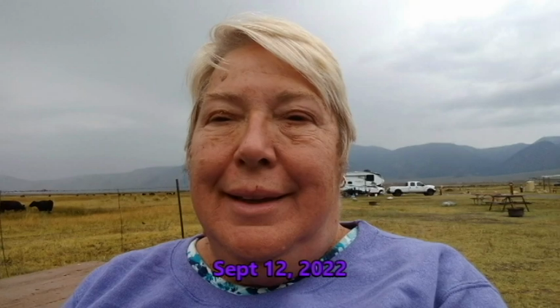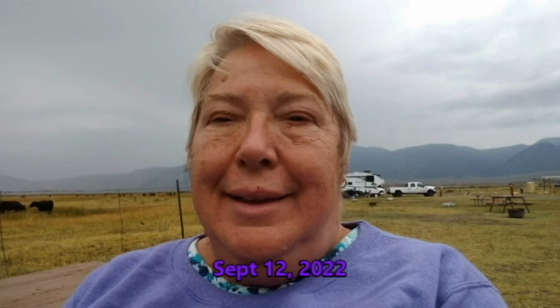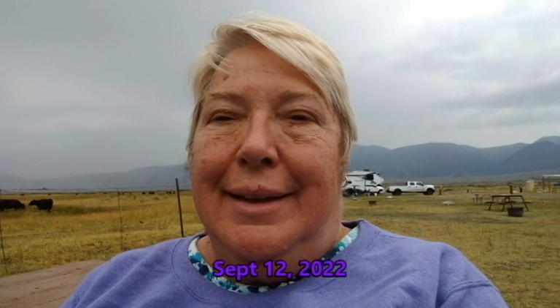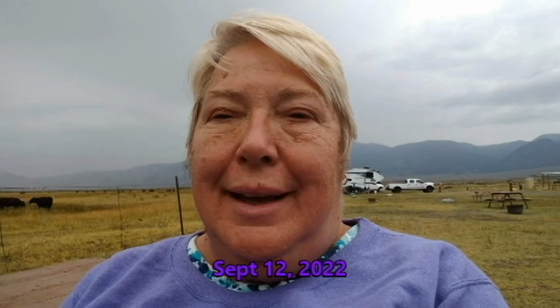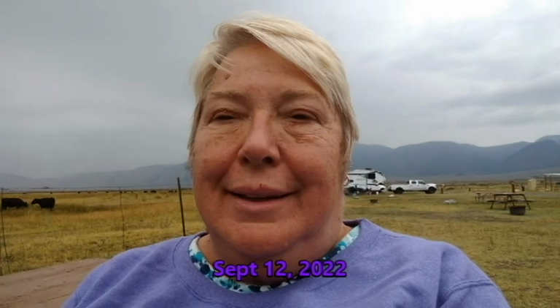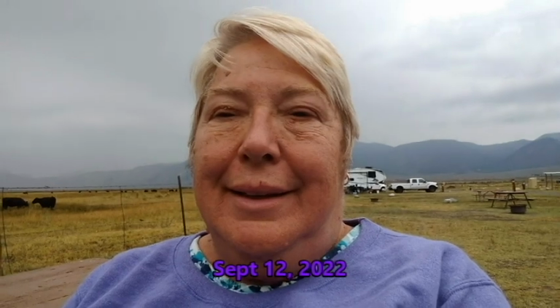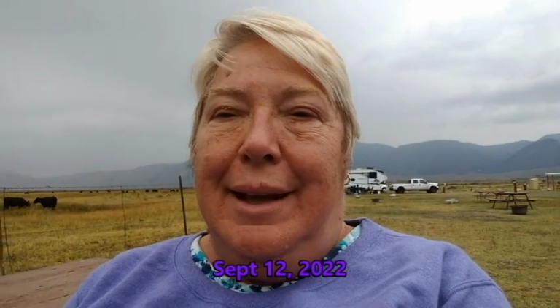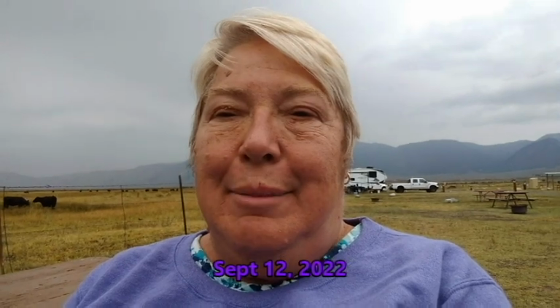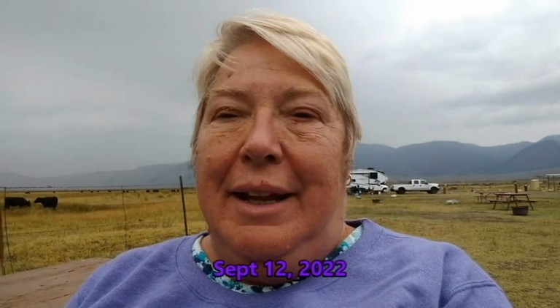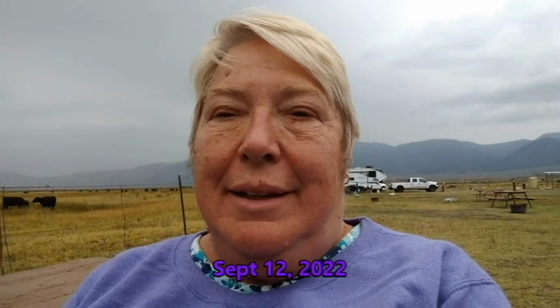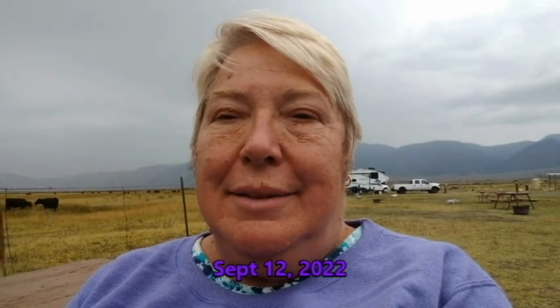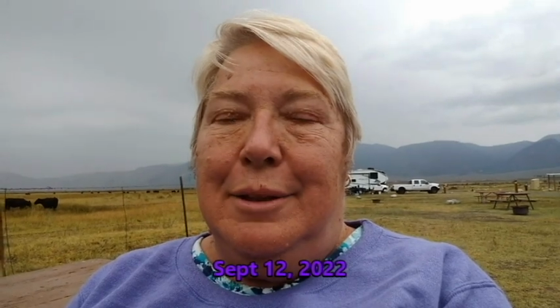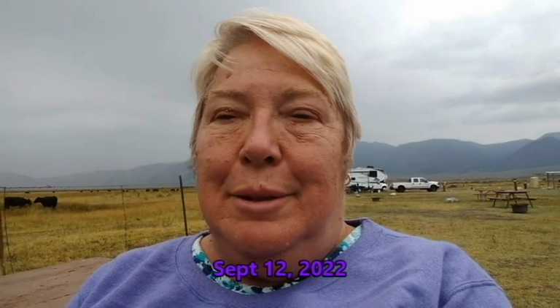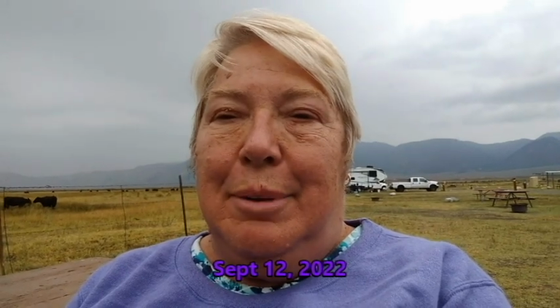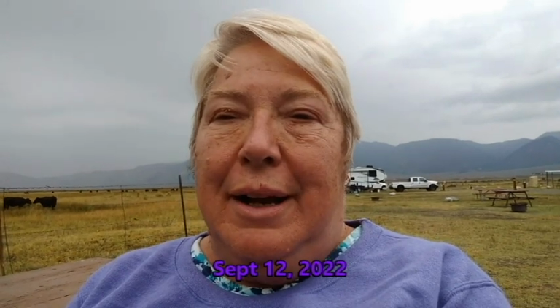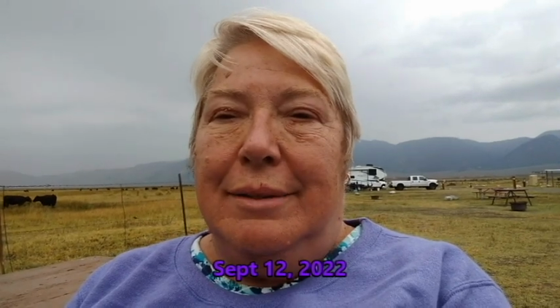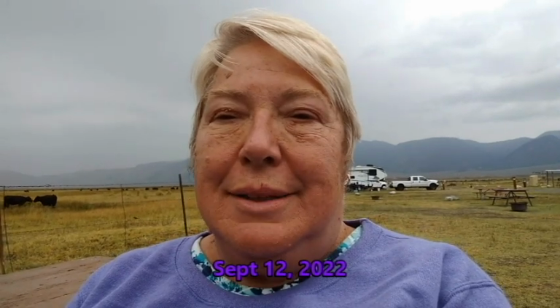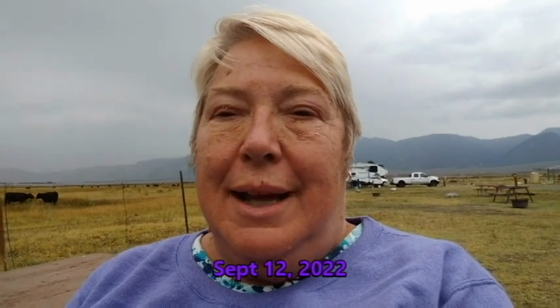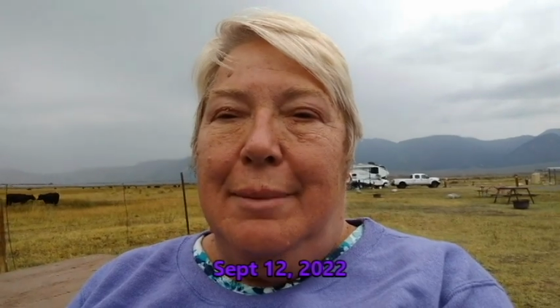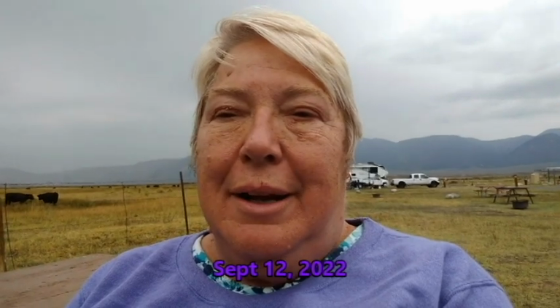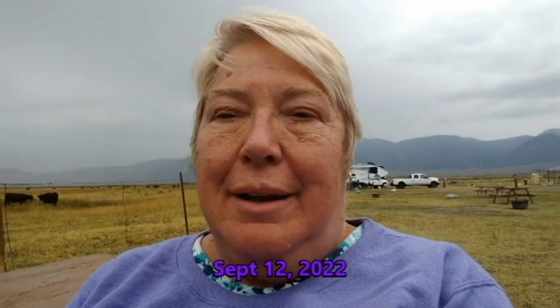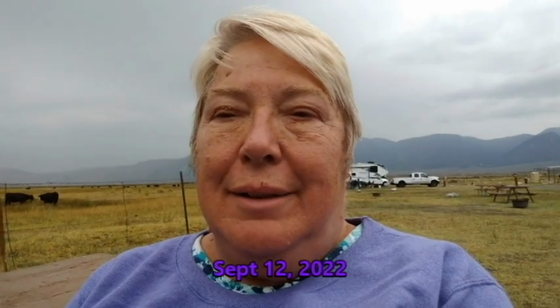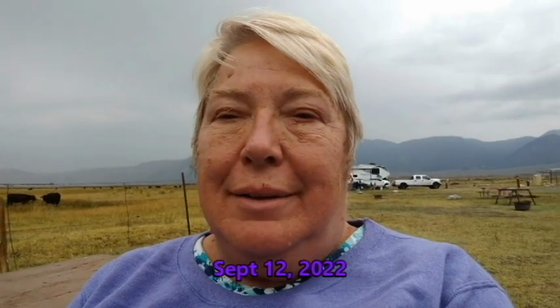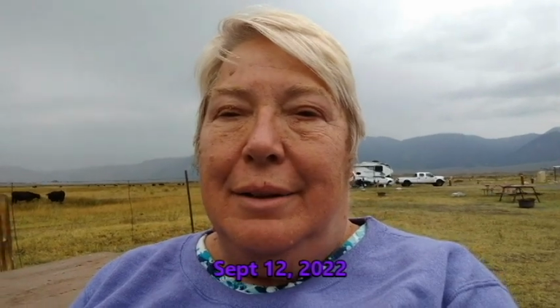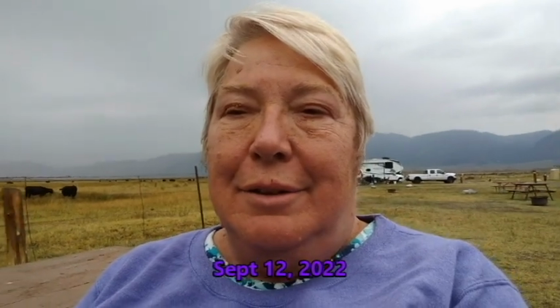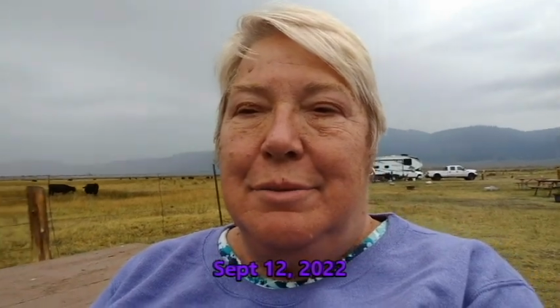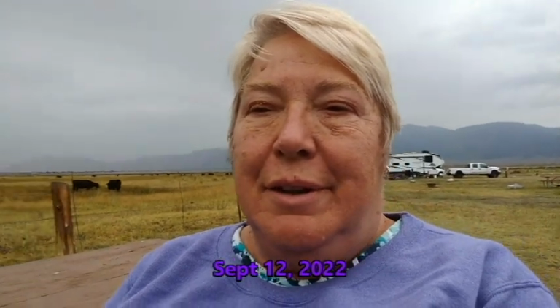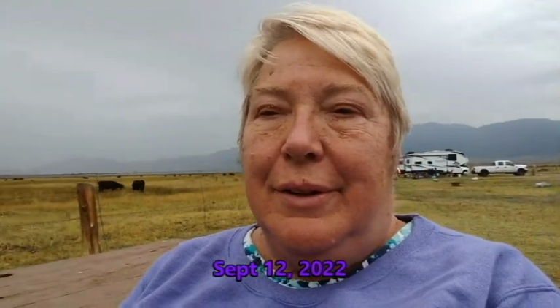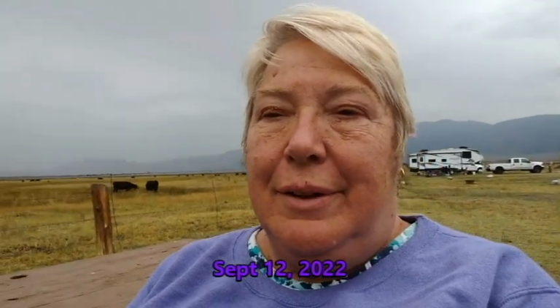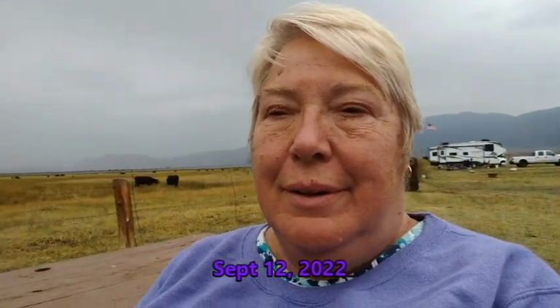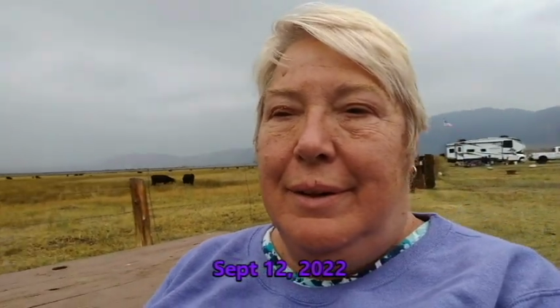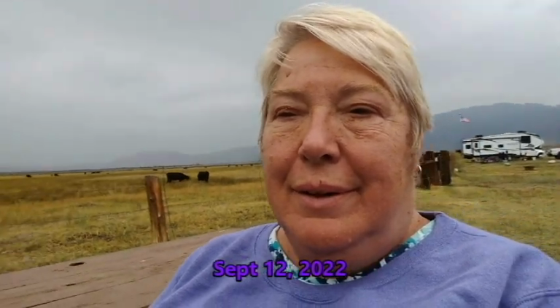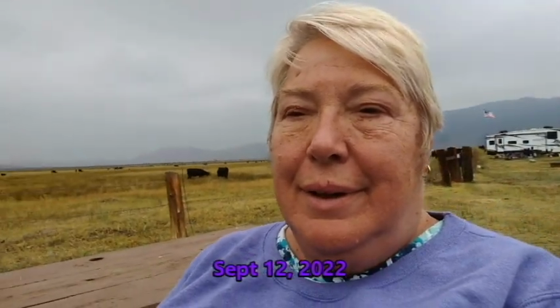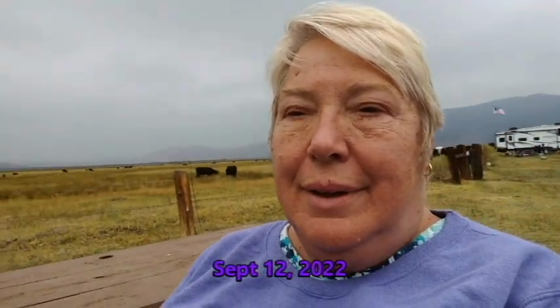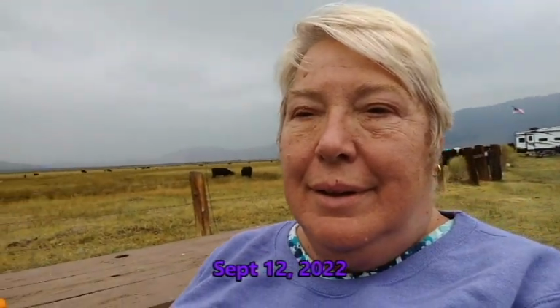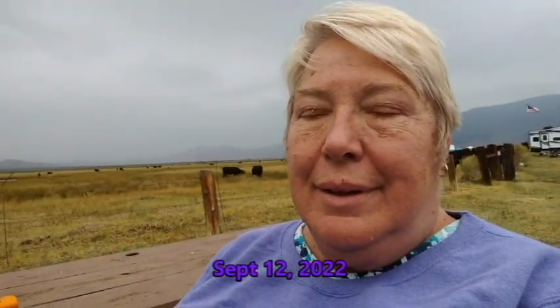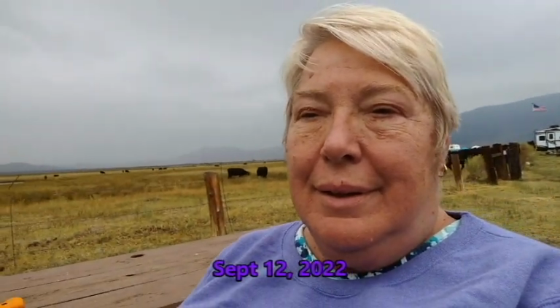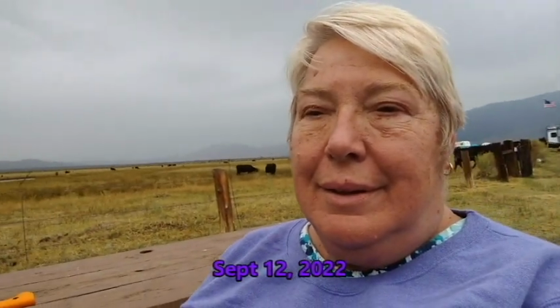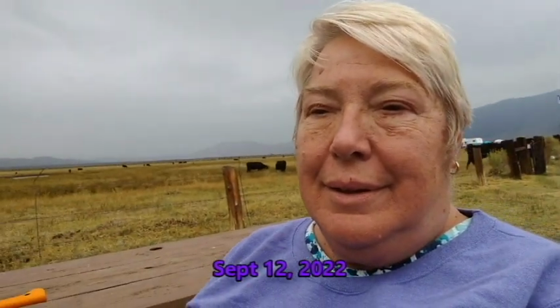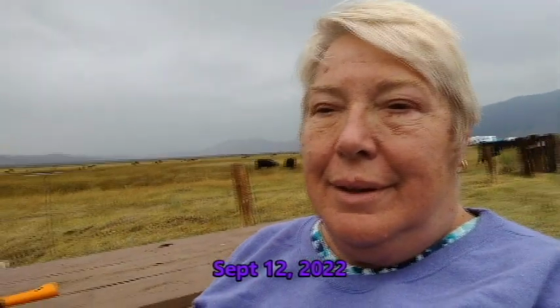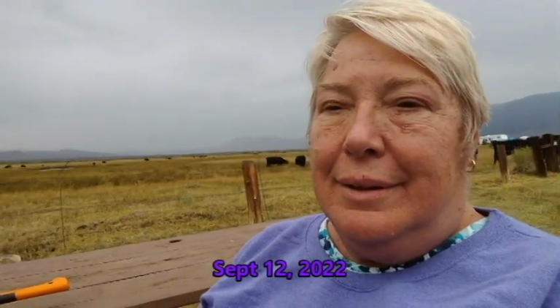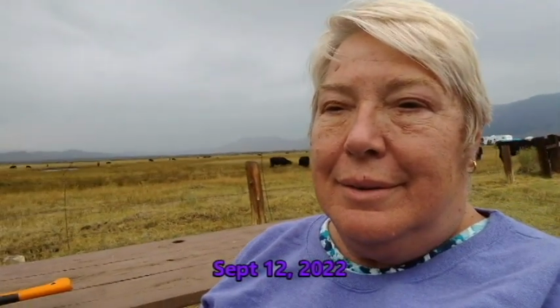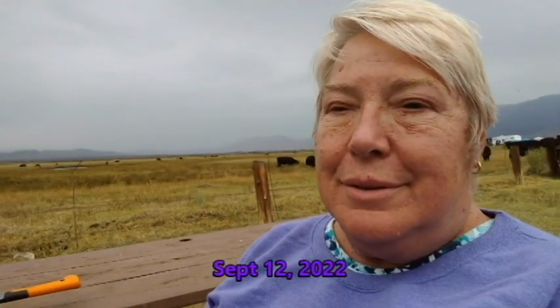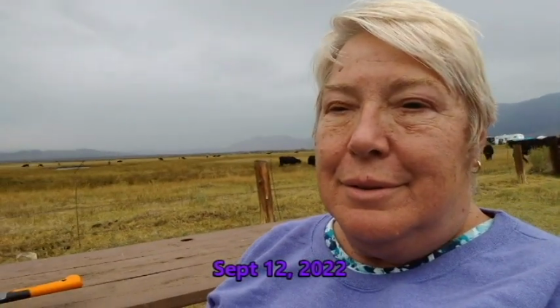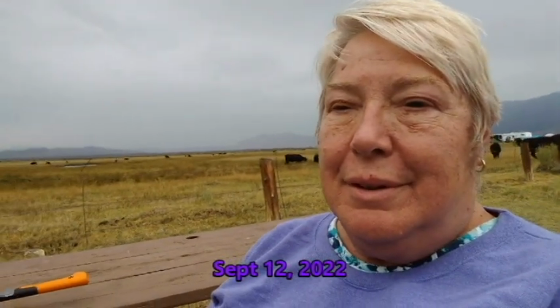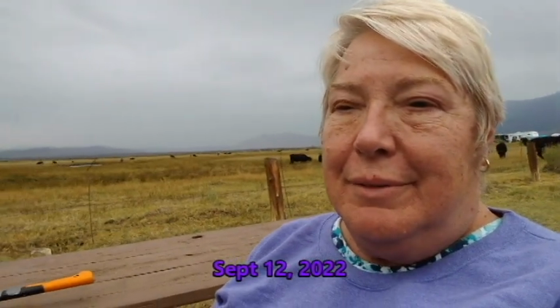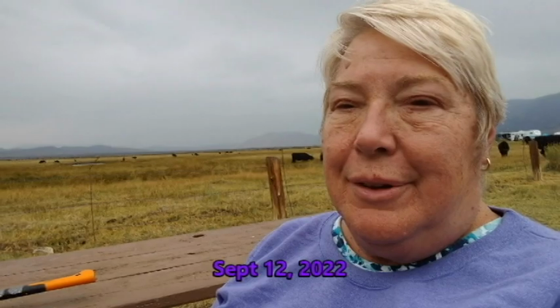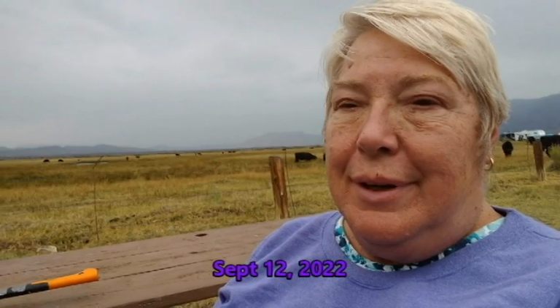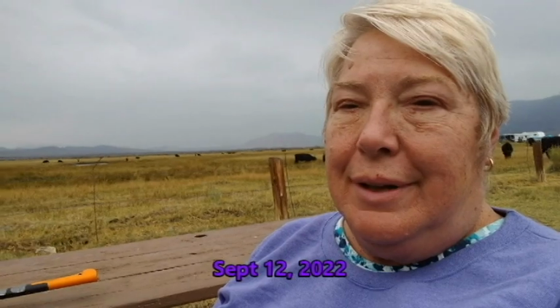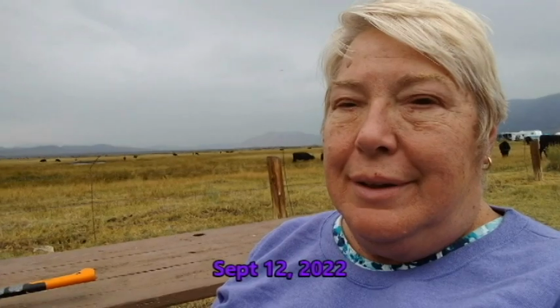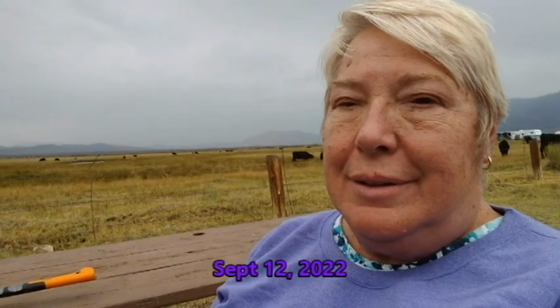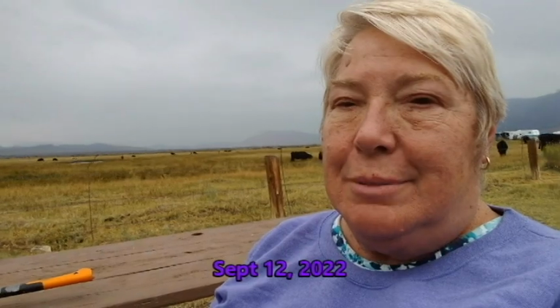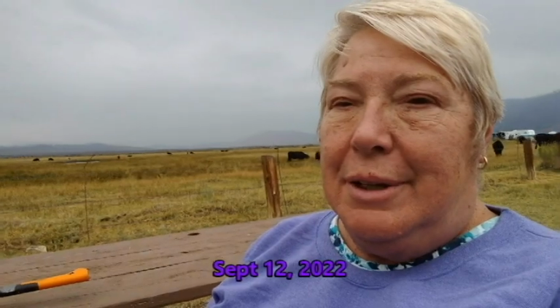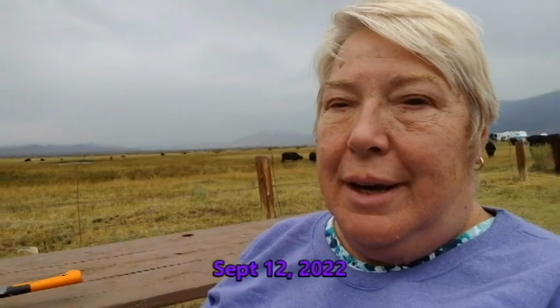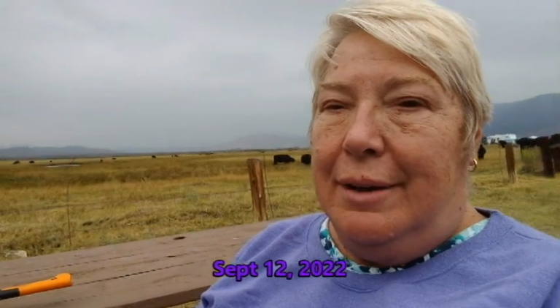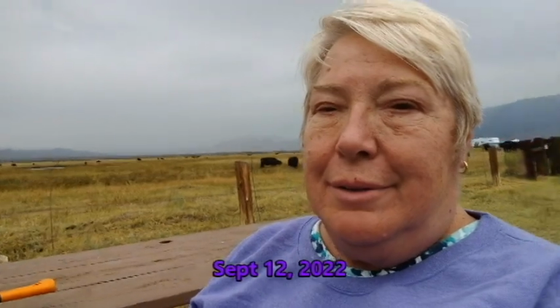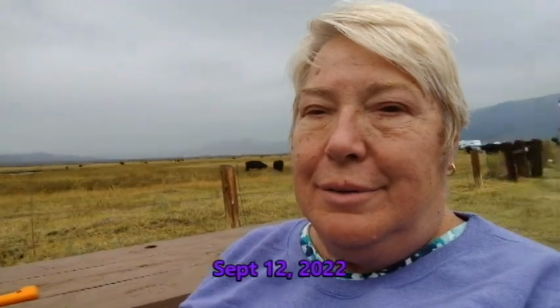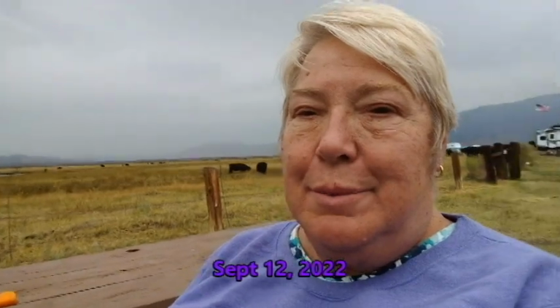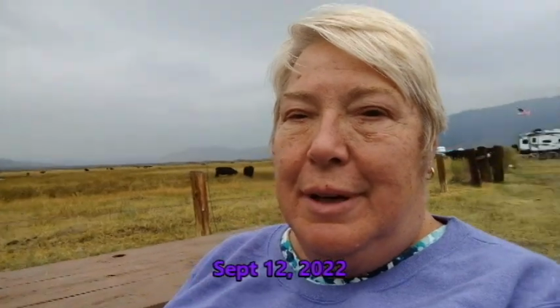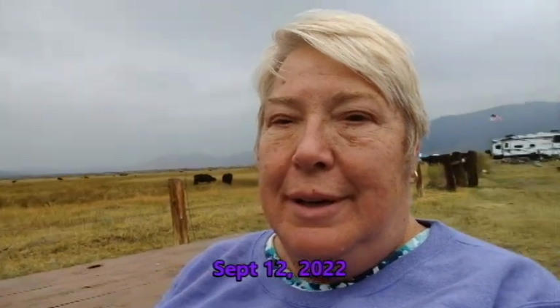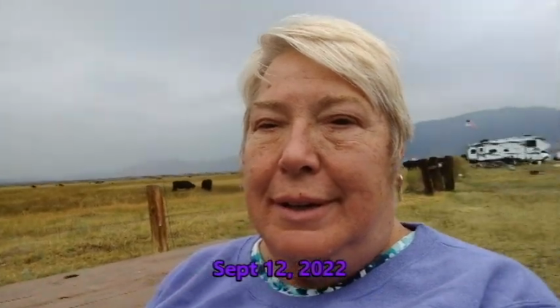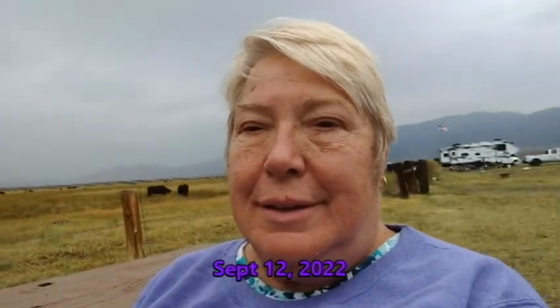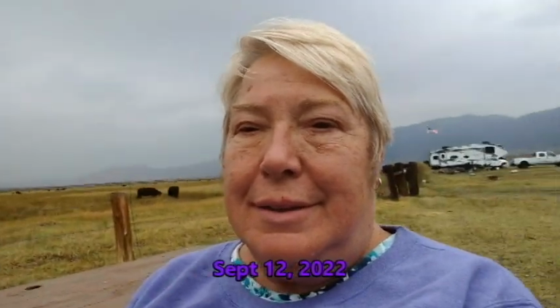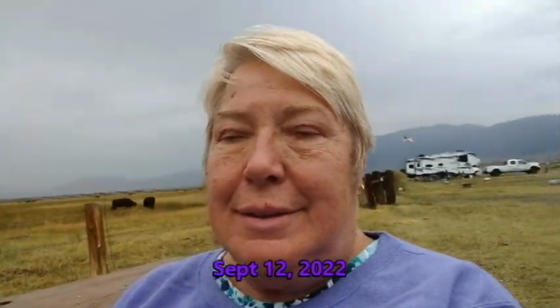Kelly and I made it to Brown's Campground on the Owens River. There's the river and some cows behind us.